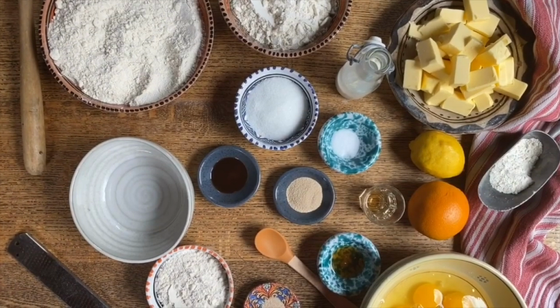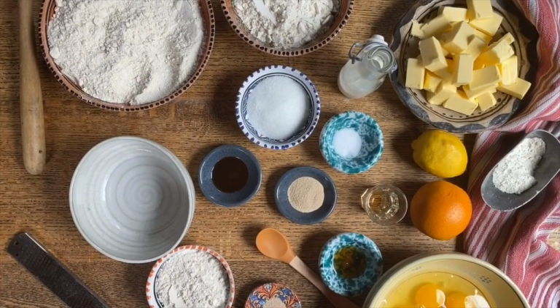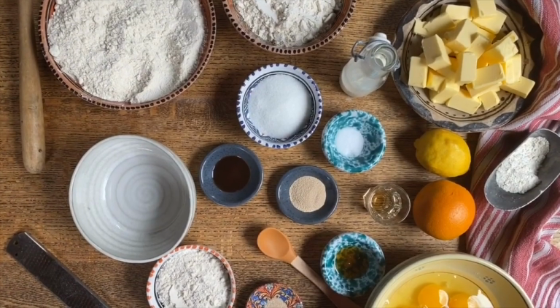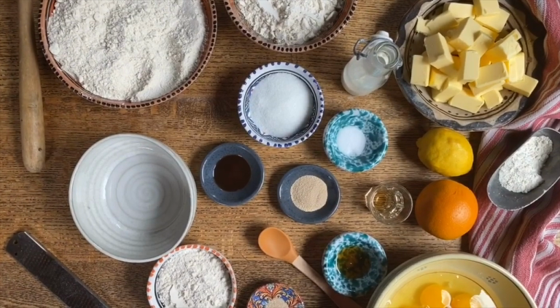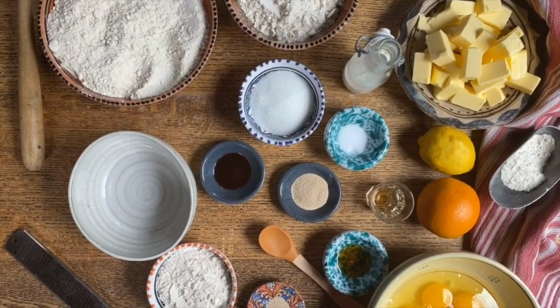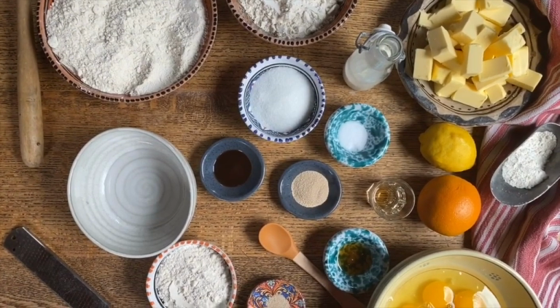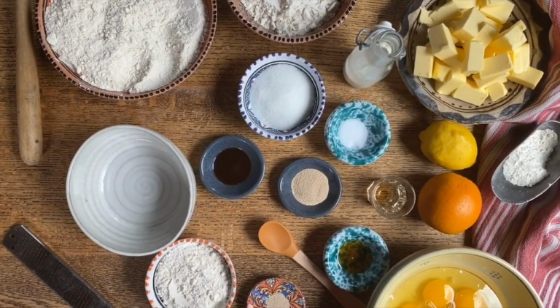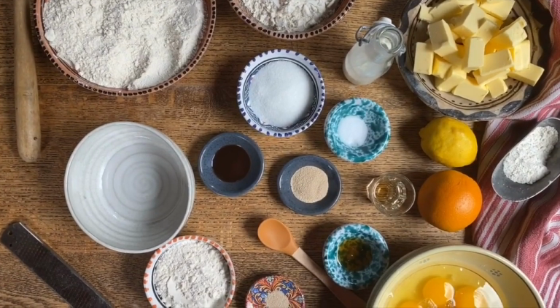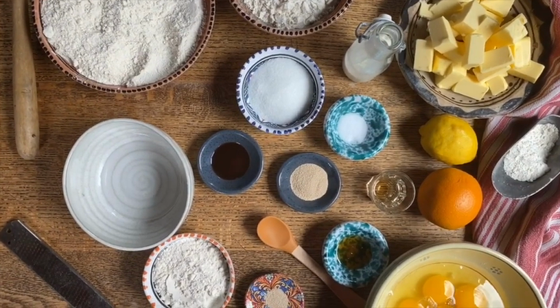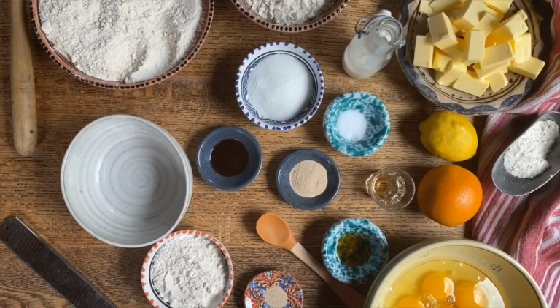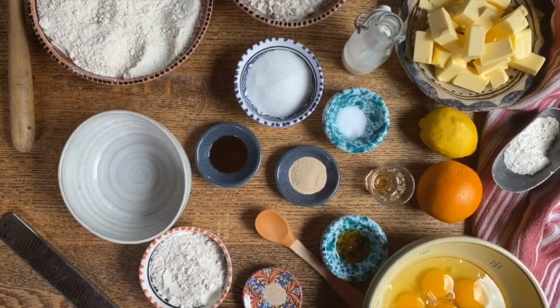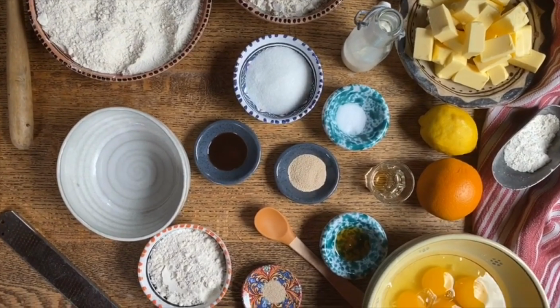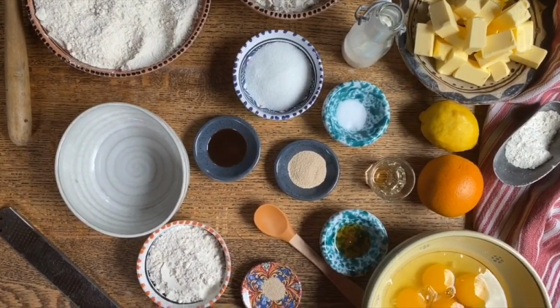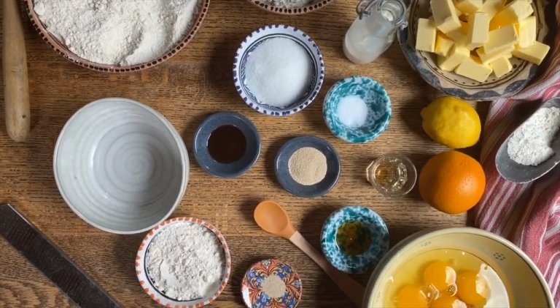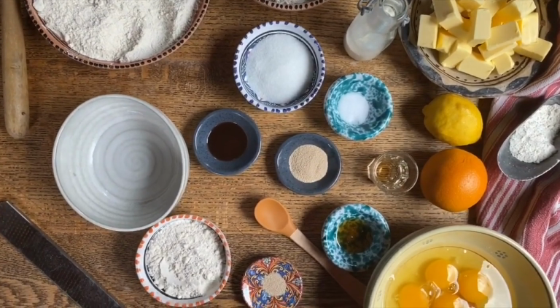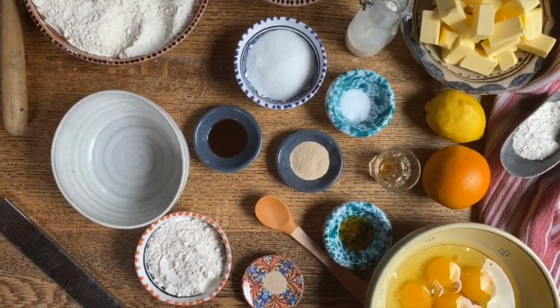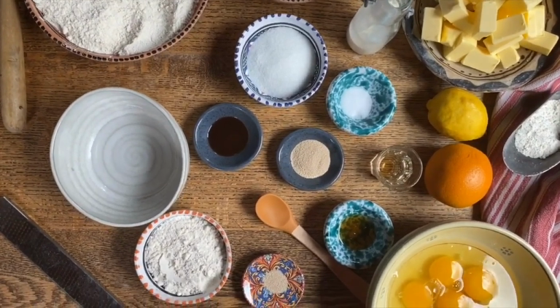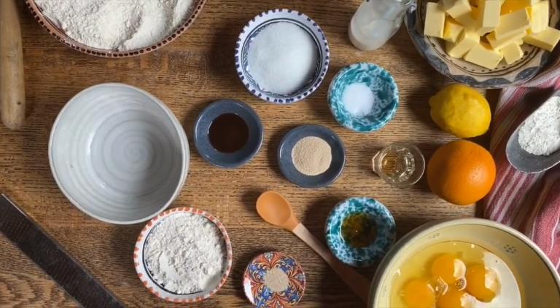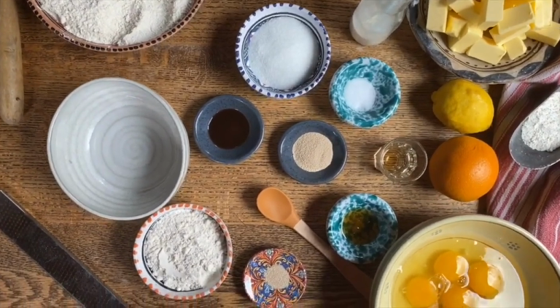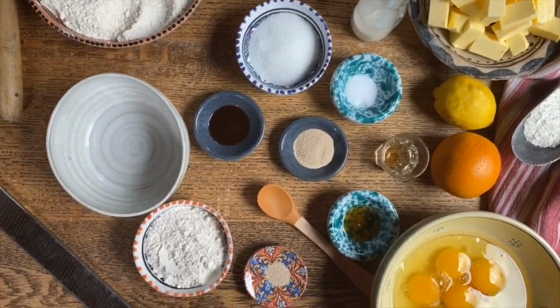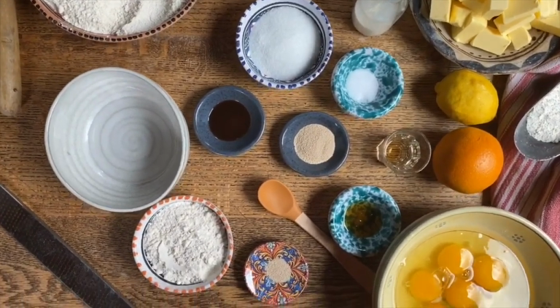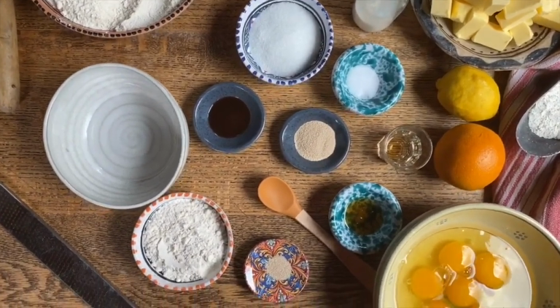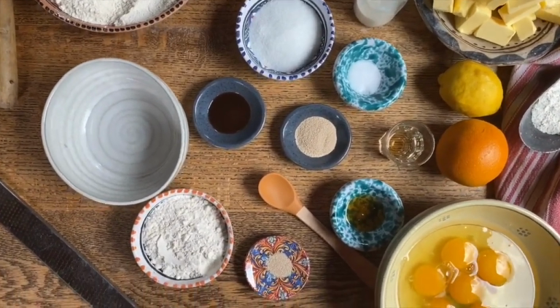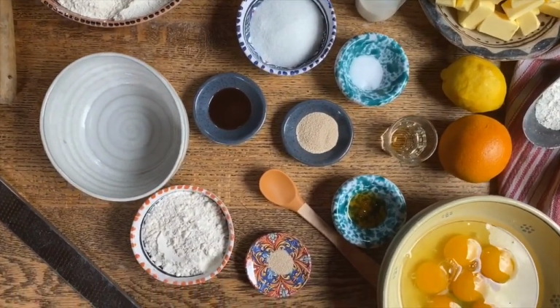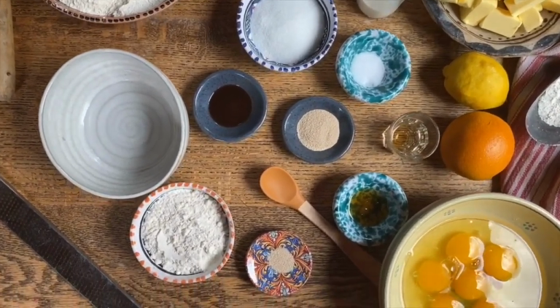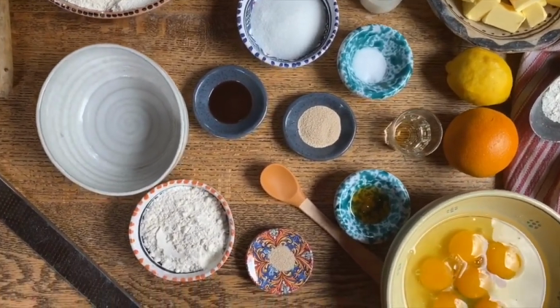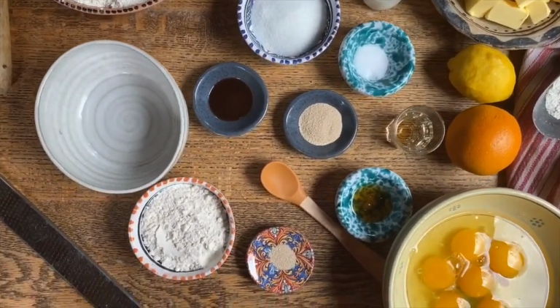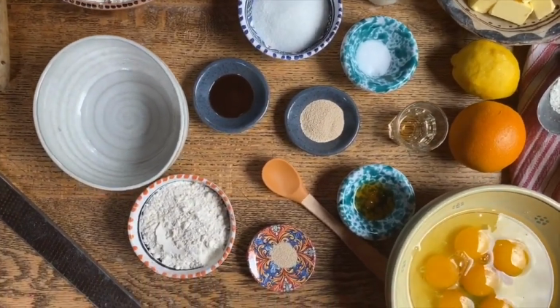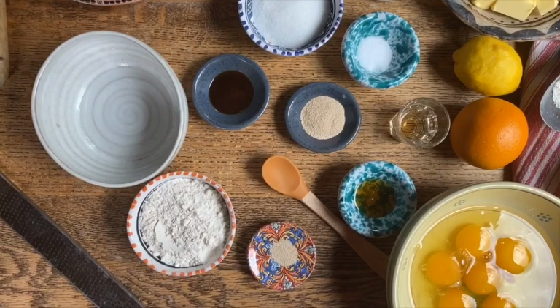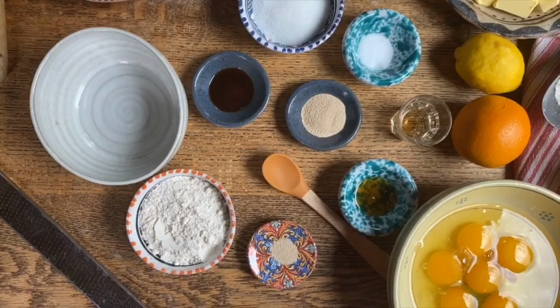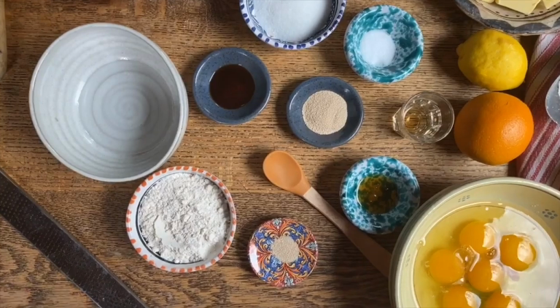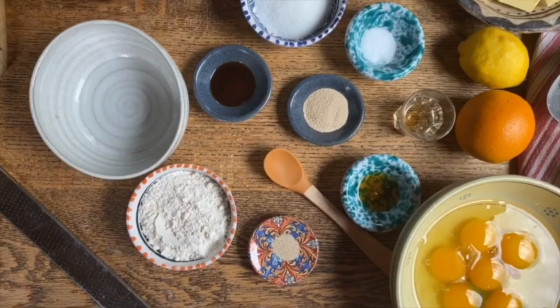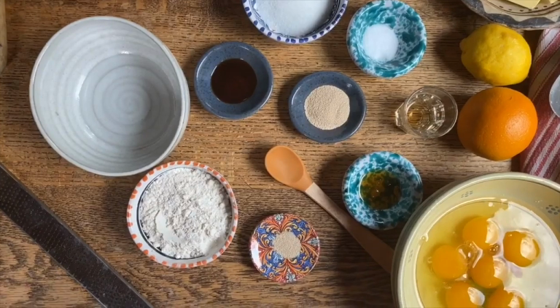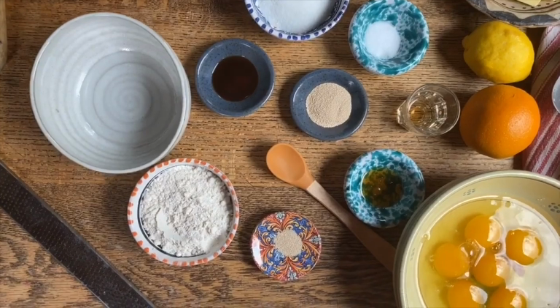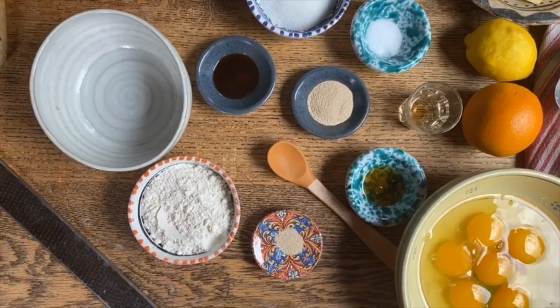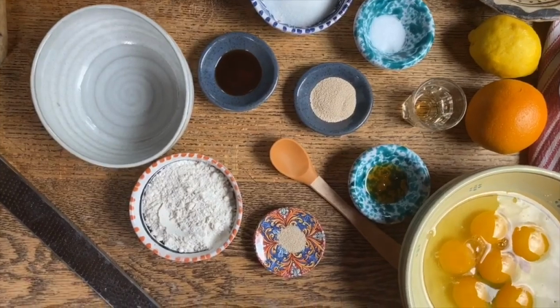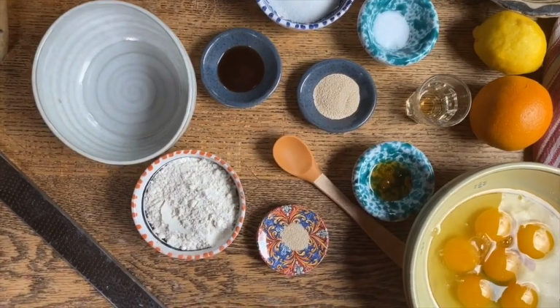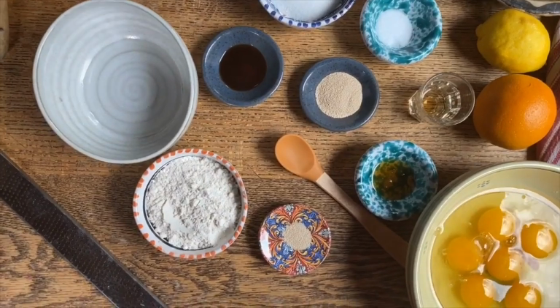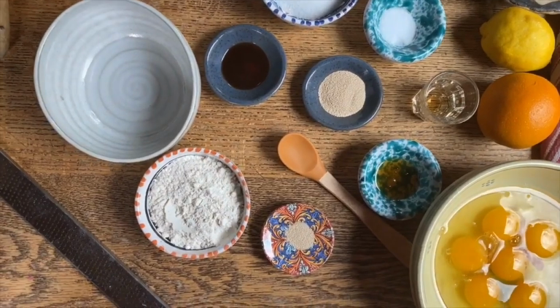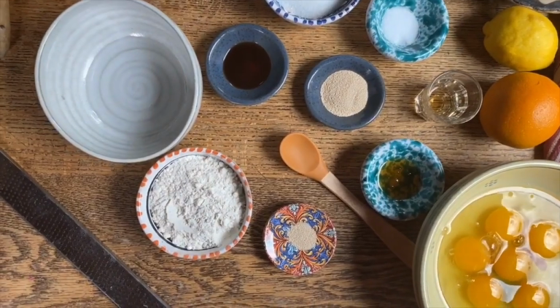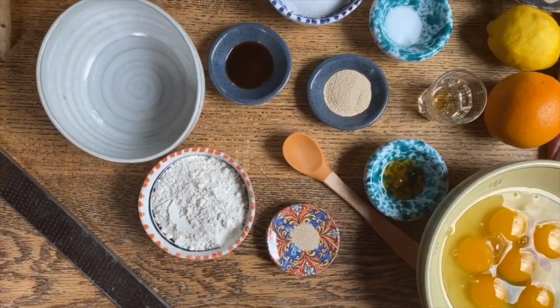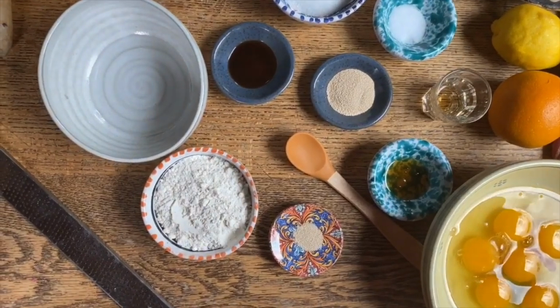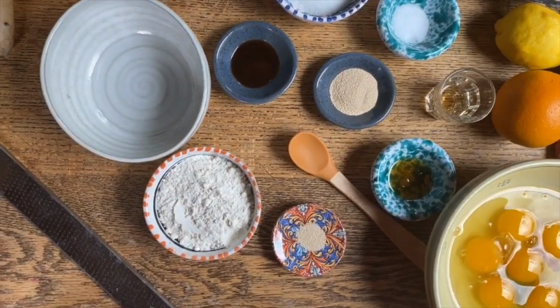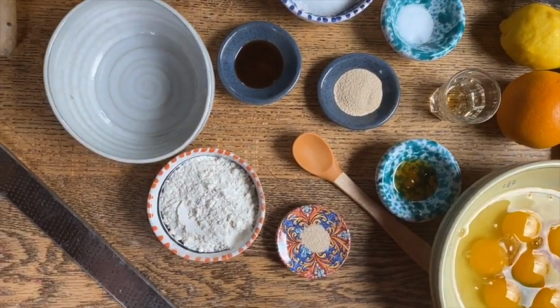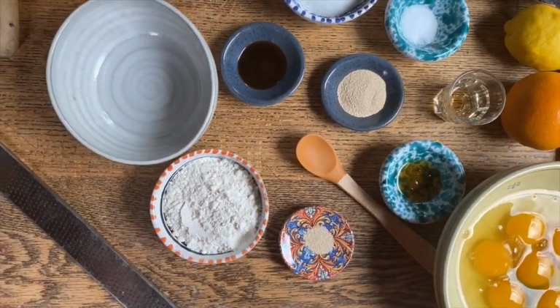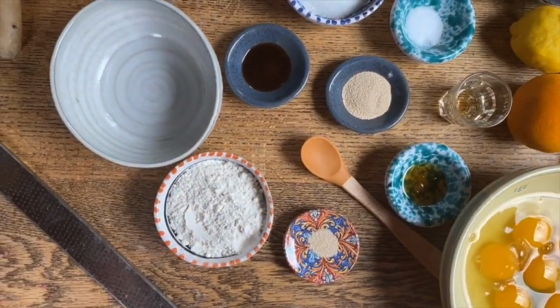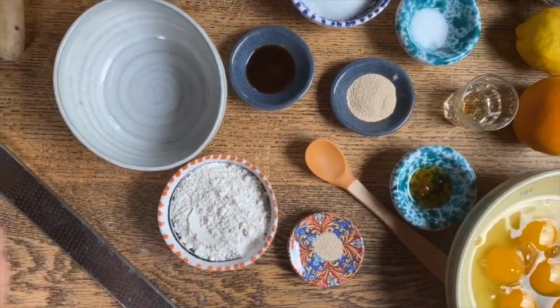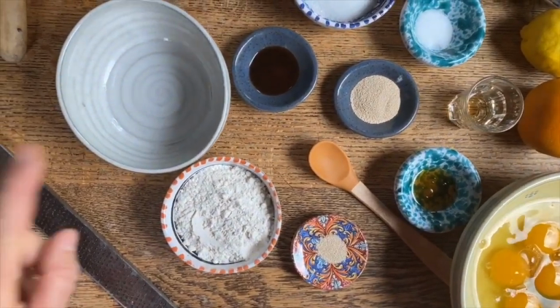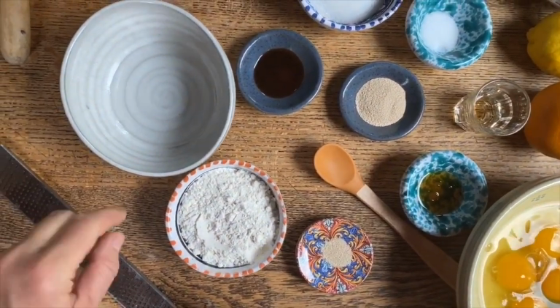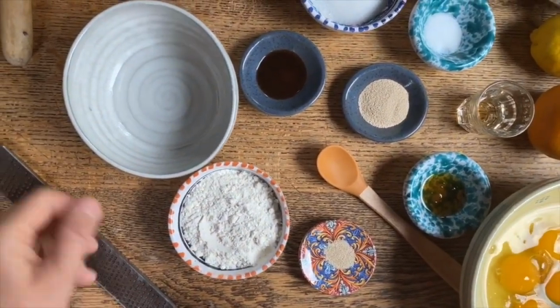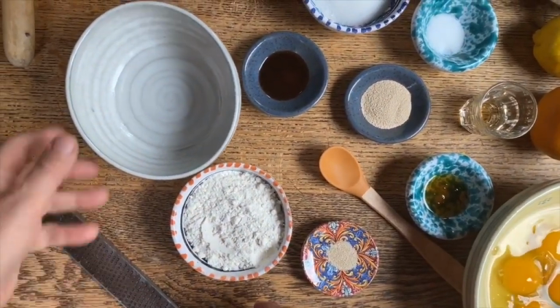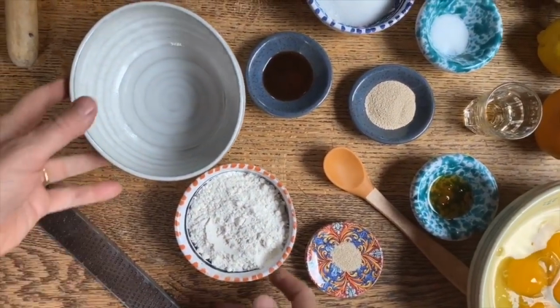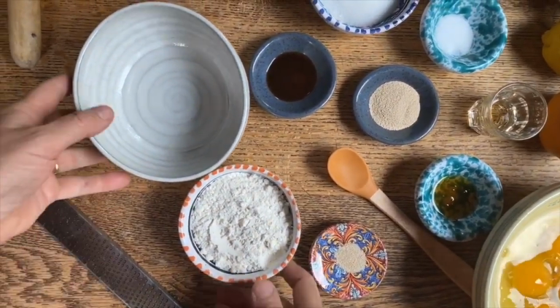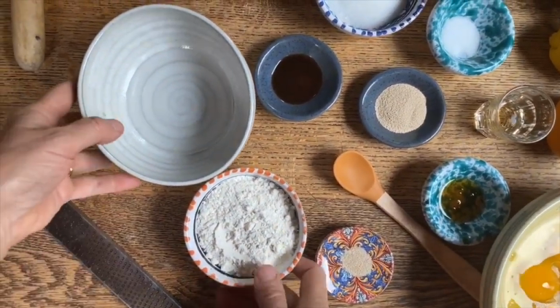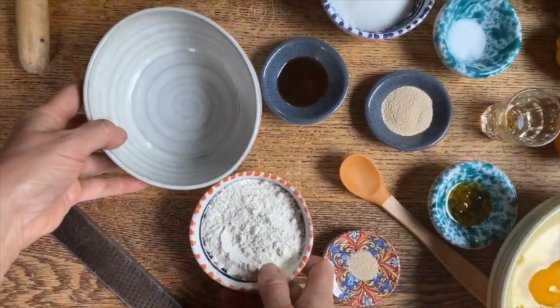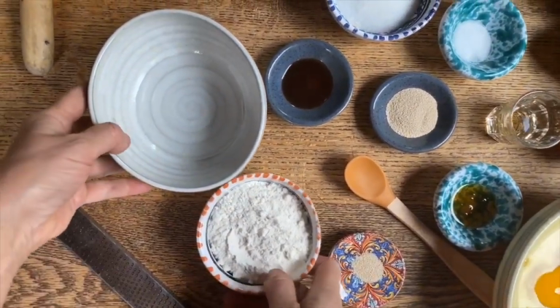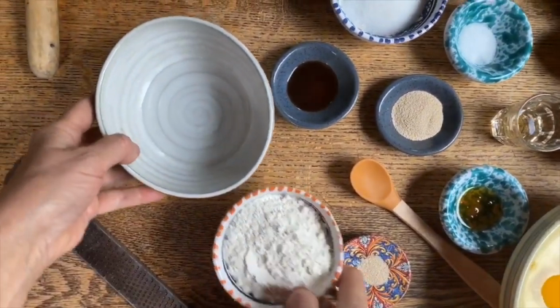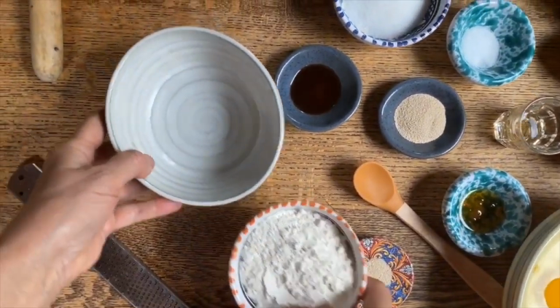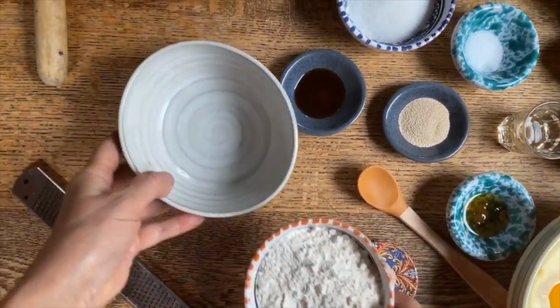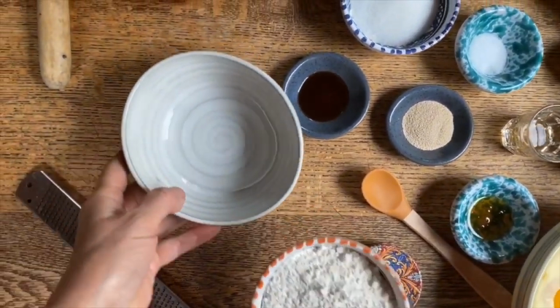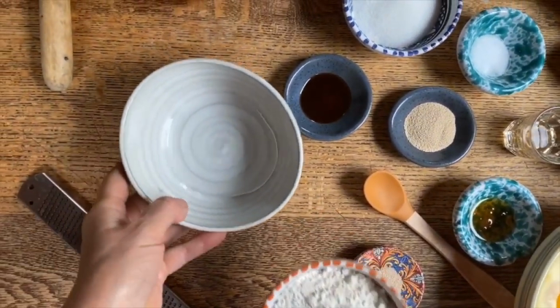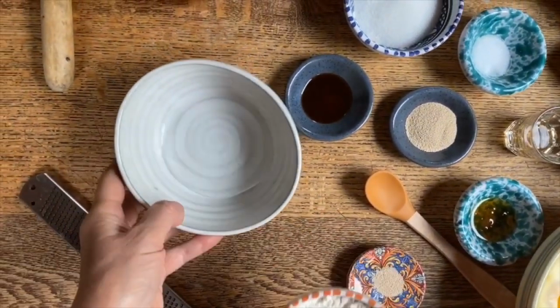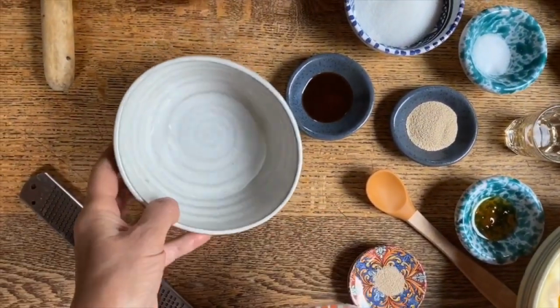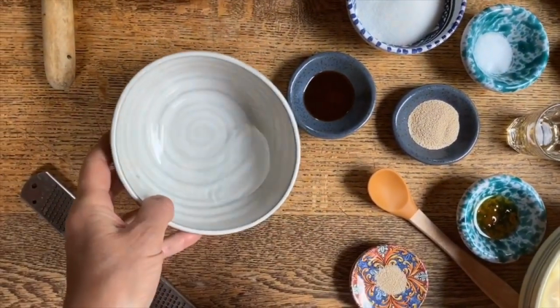Today we're going to make an enriched dough, and more specifically a brioche dough. First of all, we're going to start with a pre-ferment.